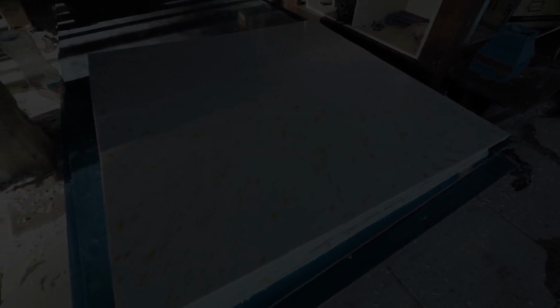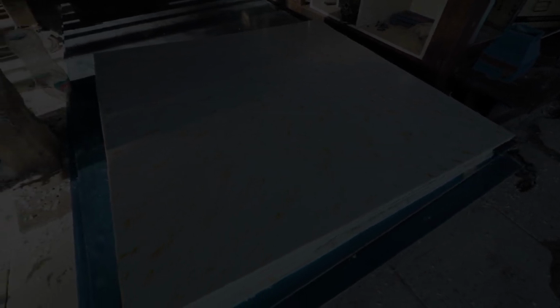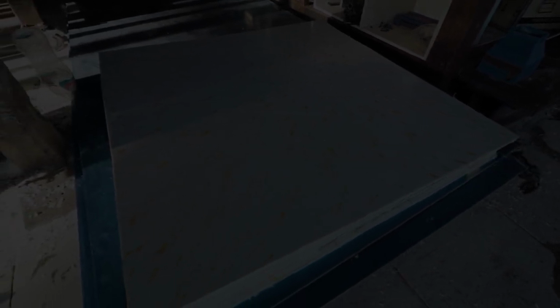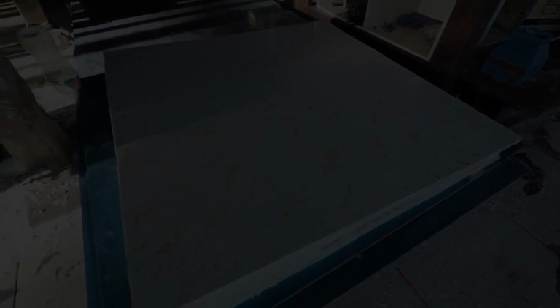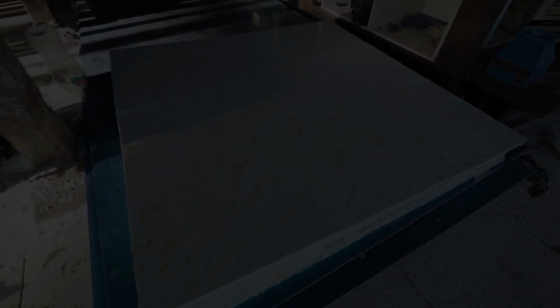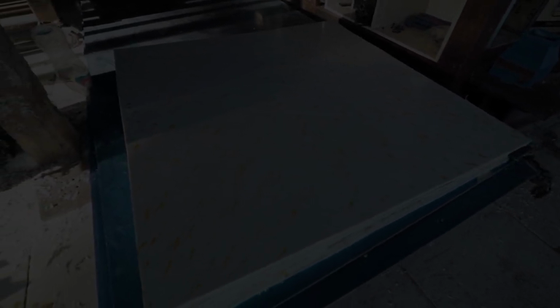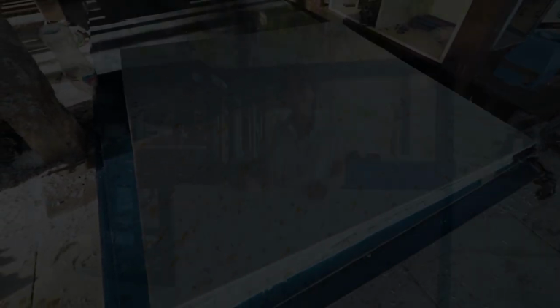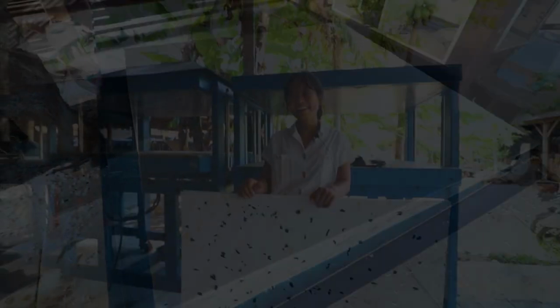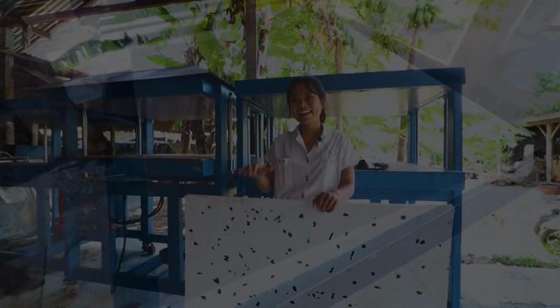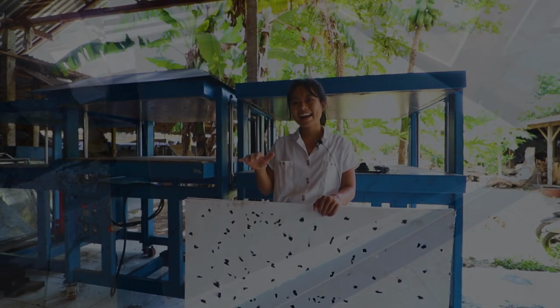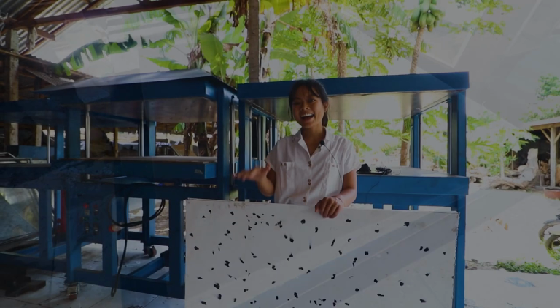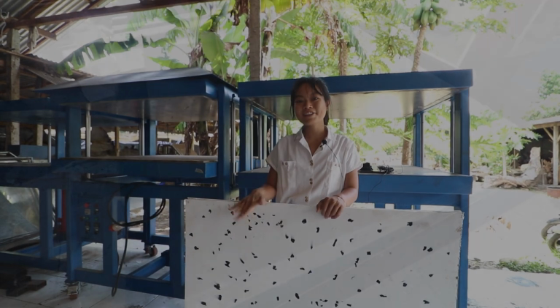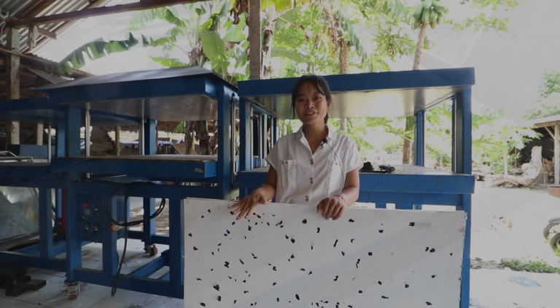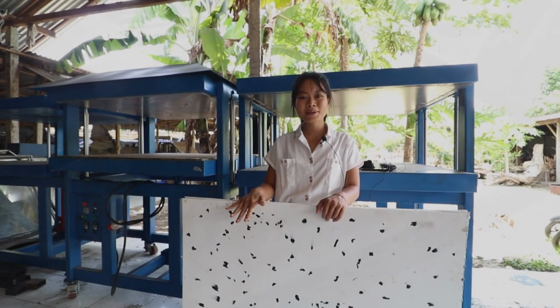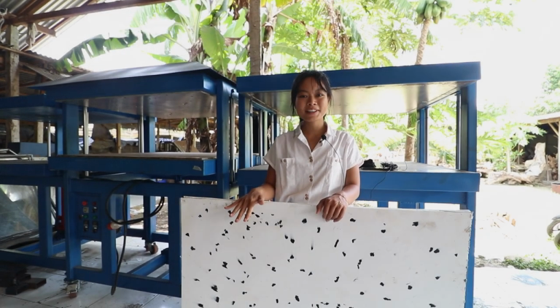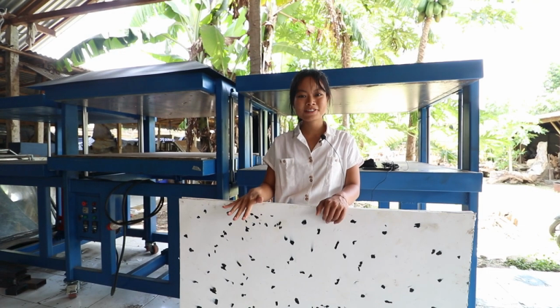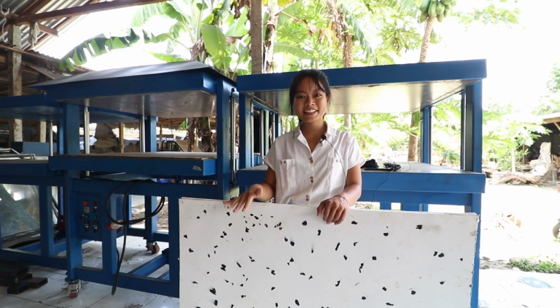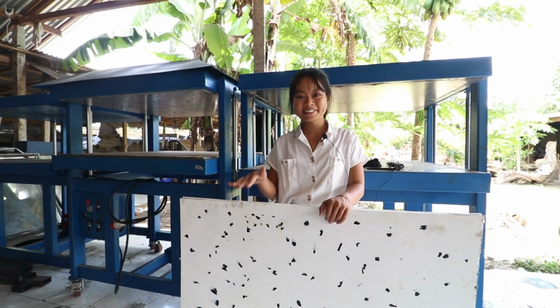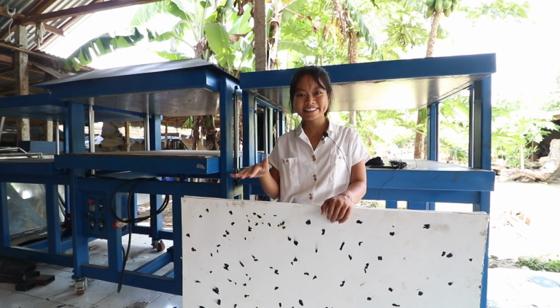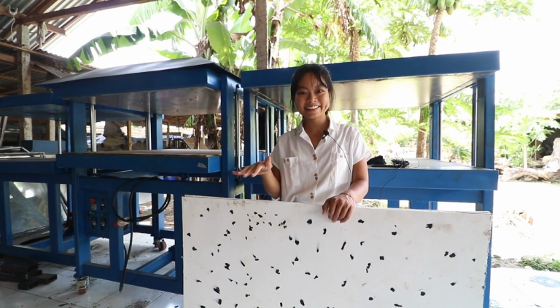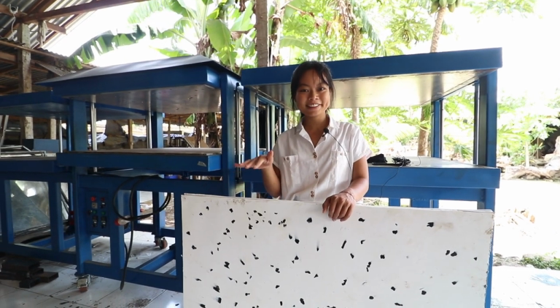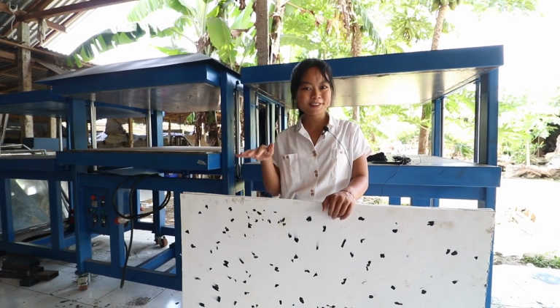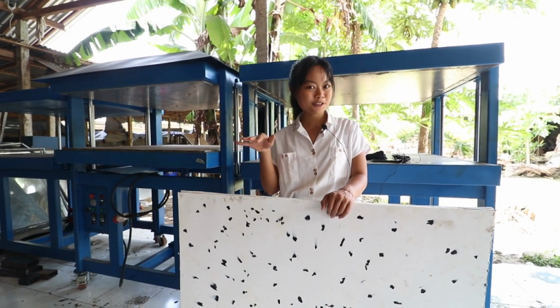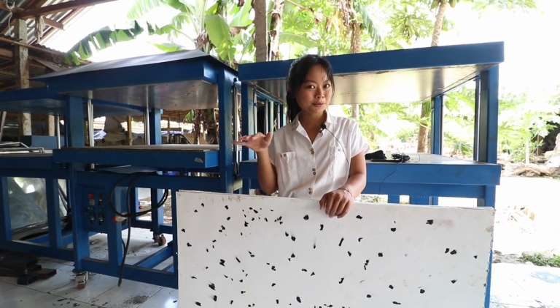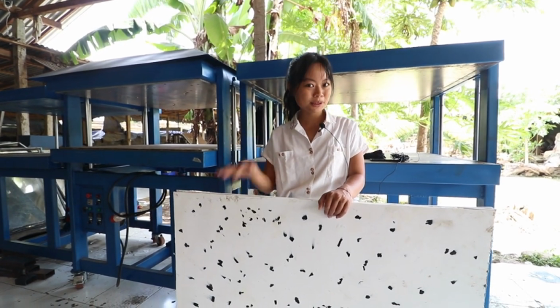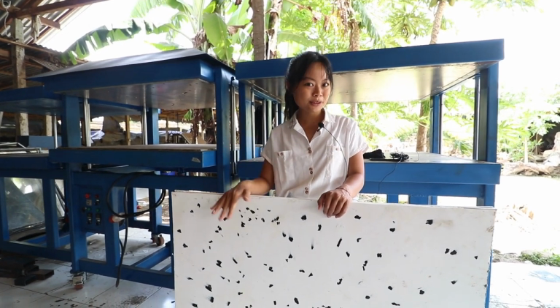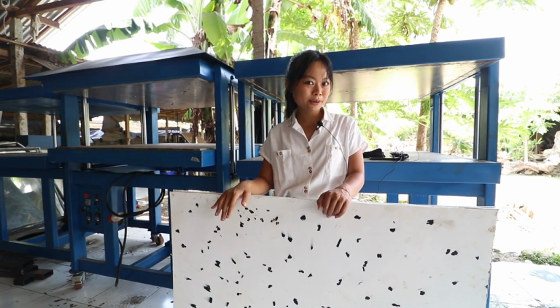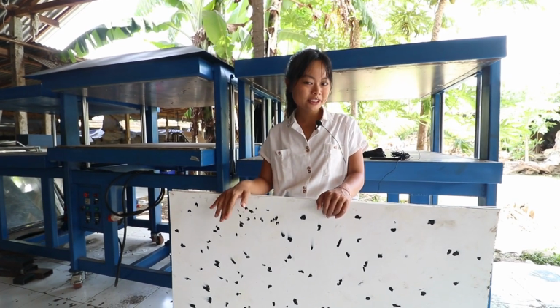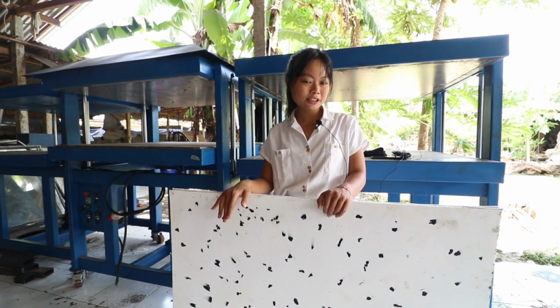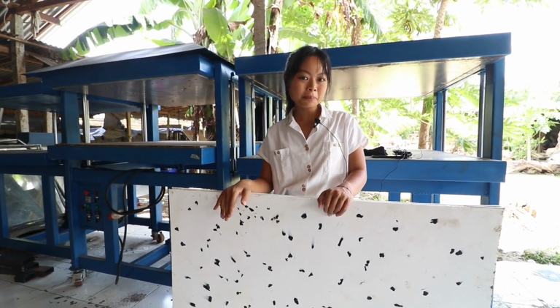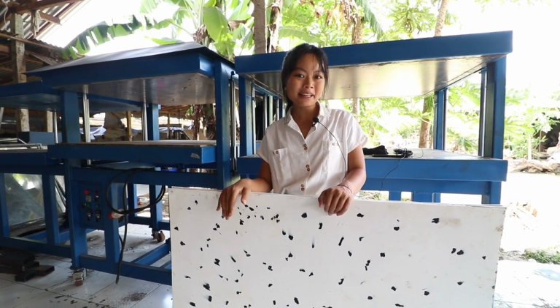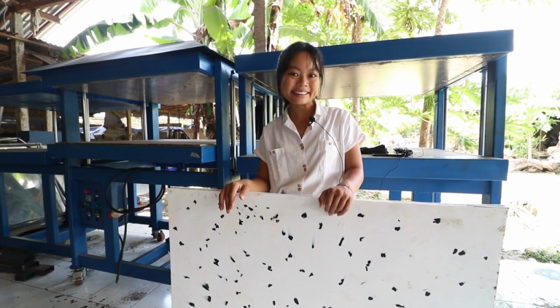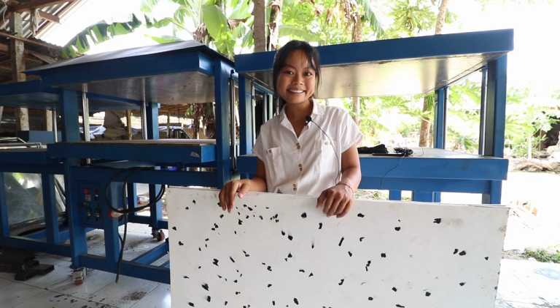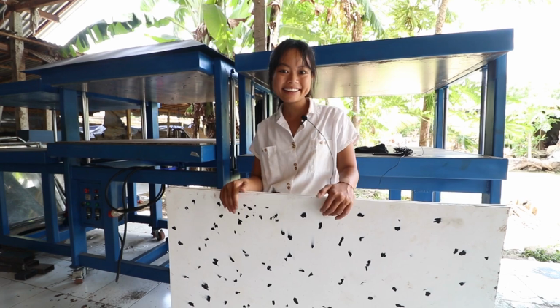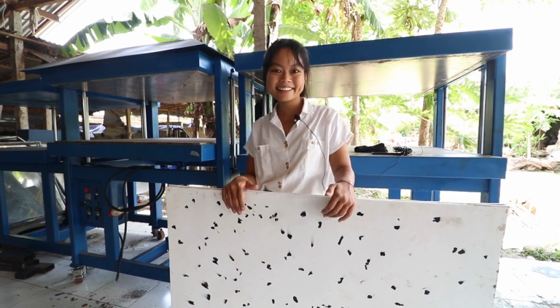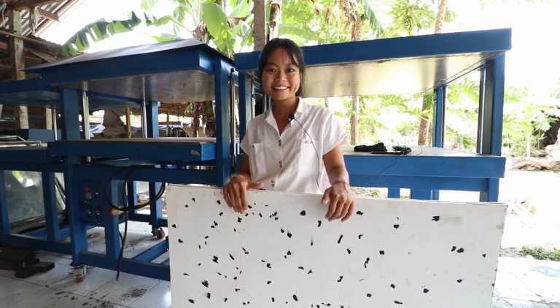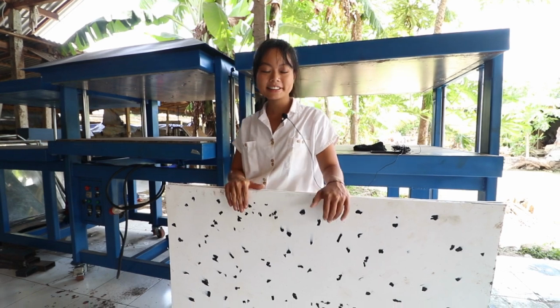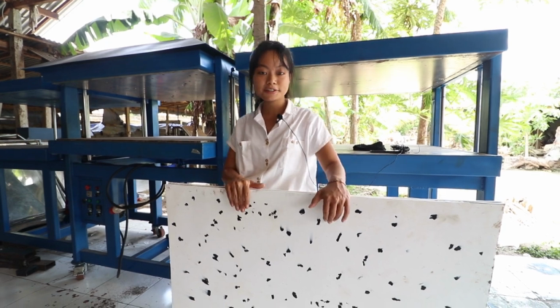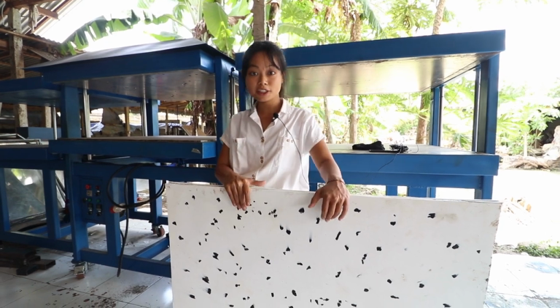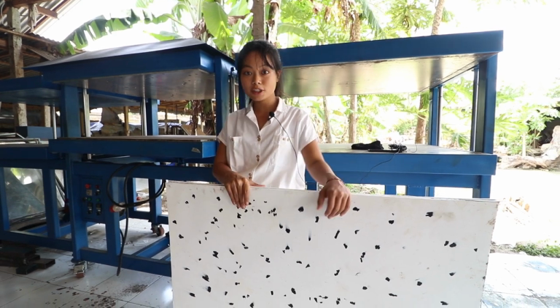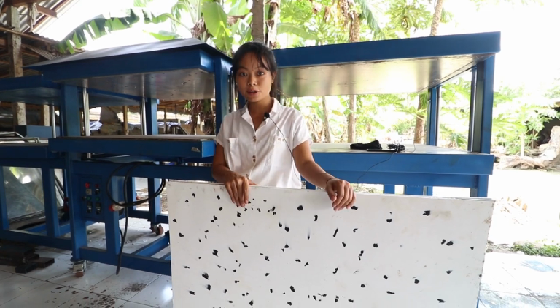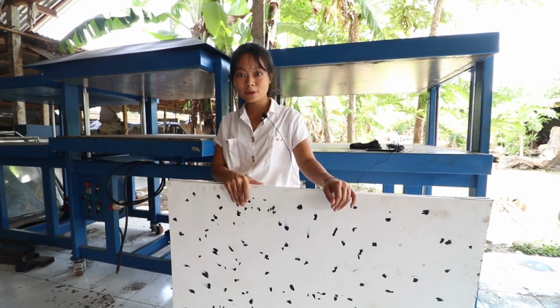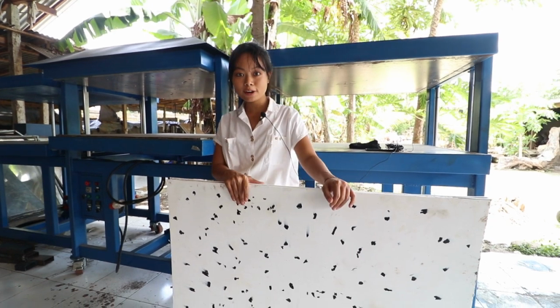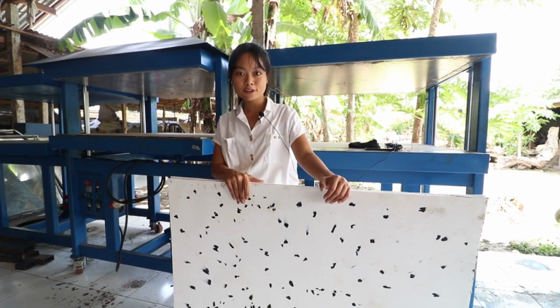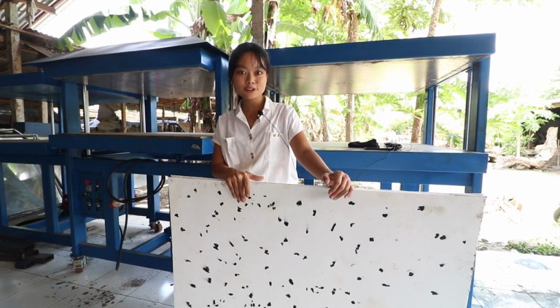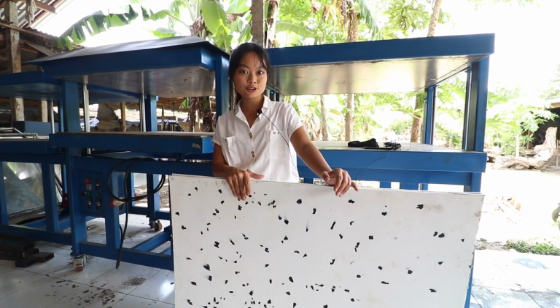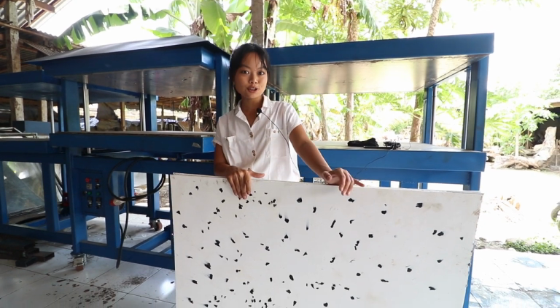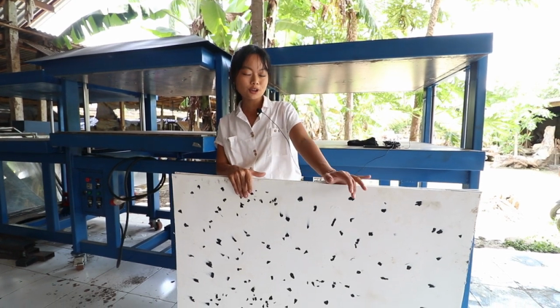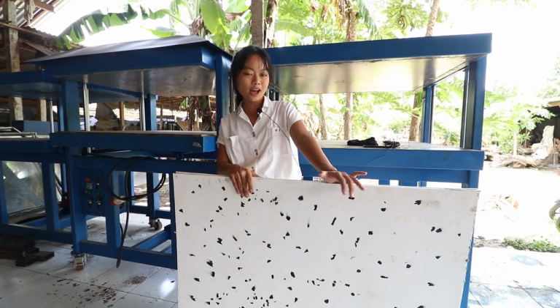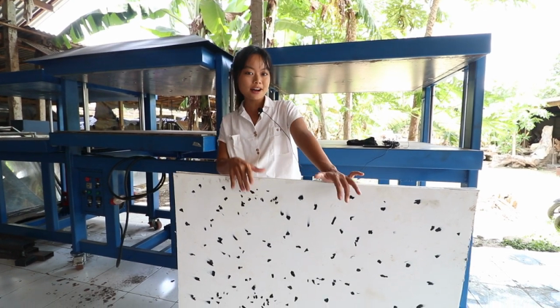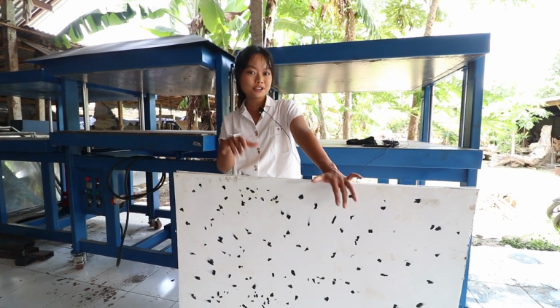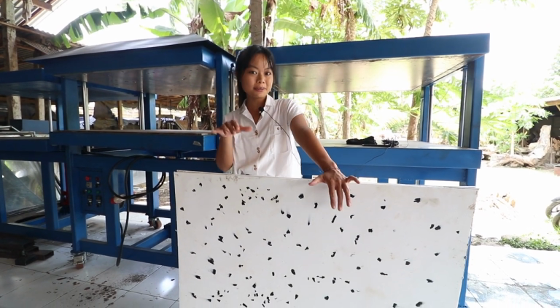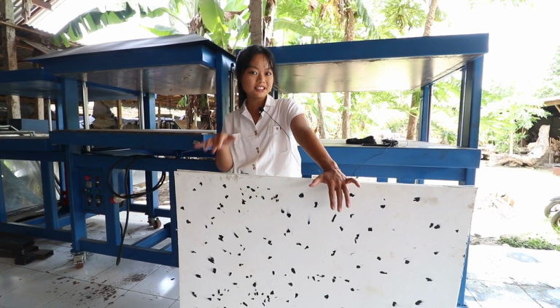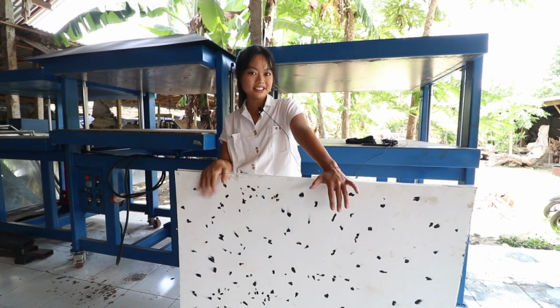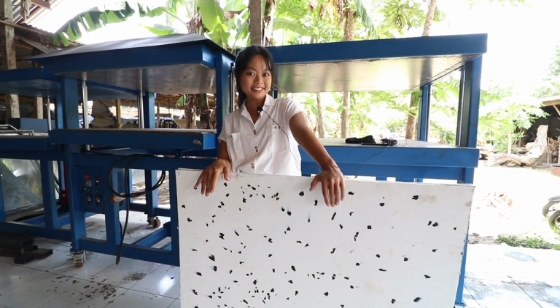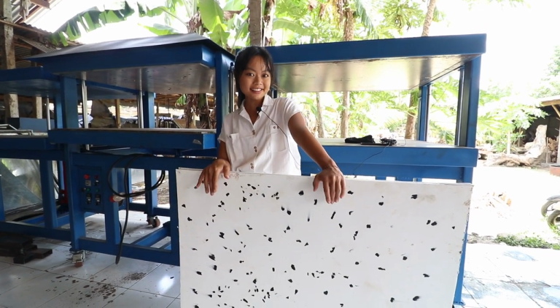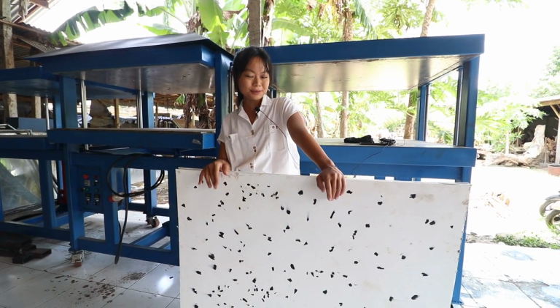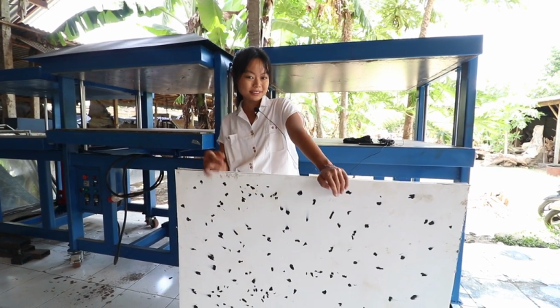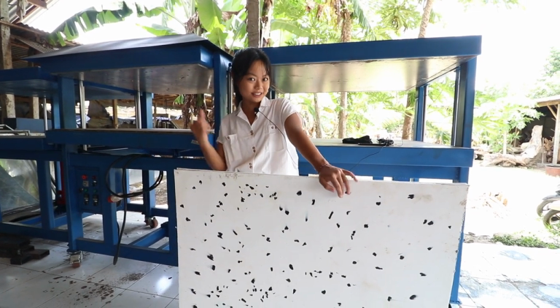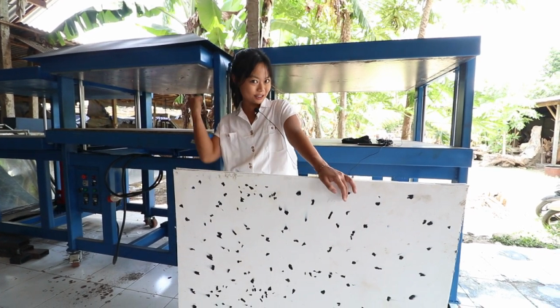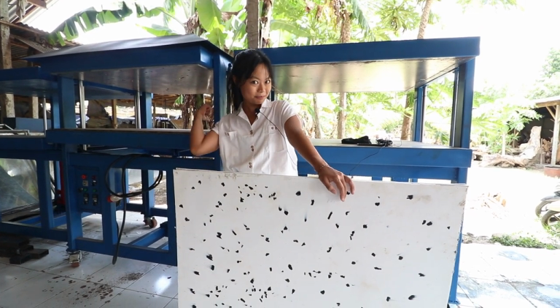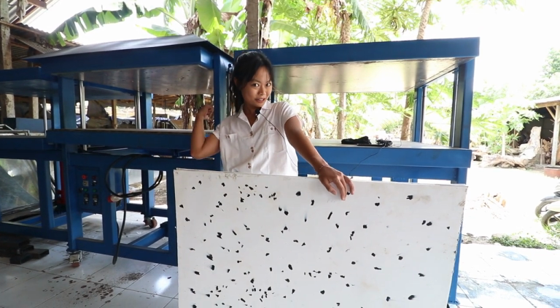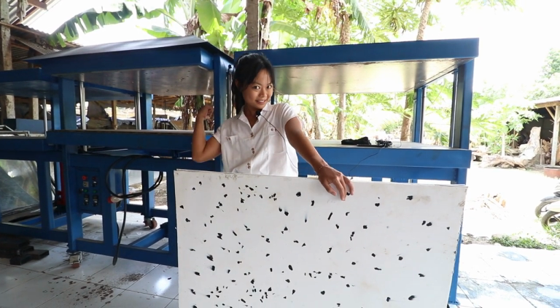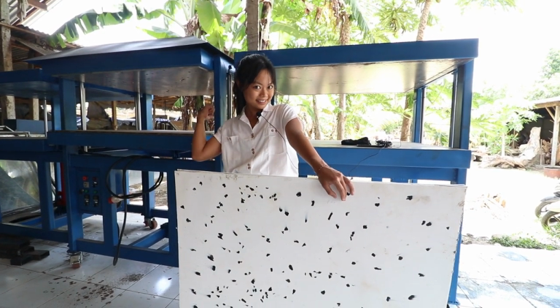Hi everyone! Valerie here from WeDoWorkshop Bali. In this video we're going to show you how to make sheets with the sheet press.